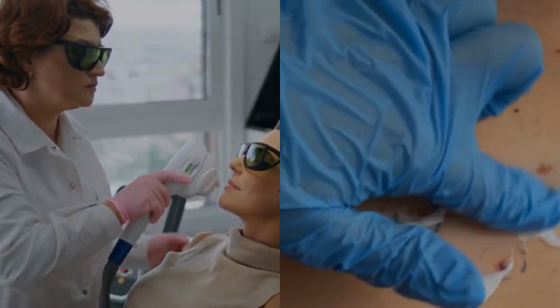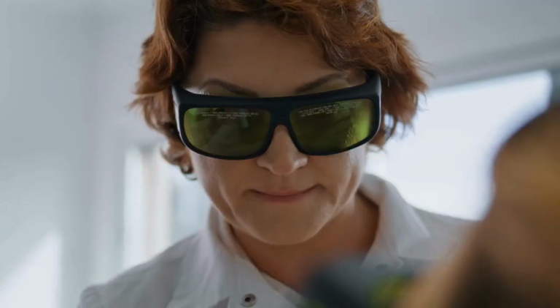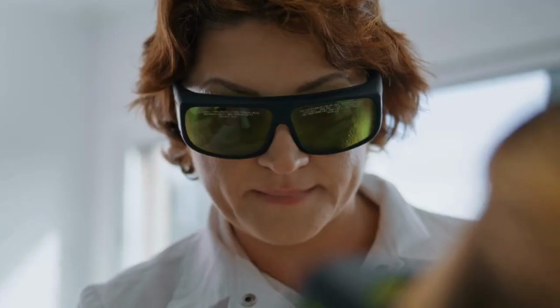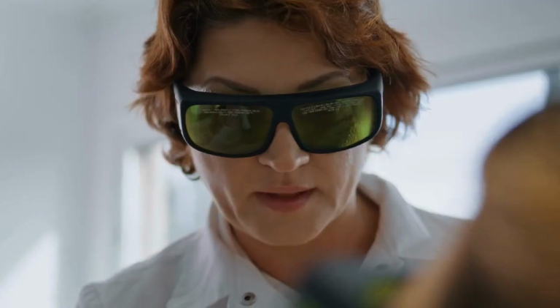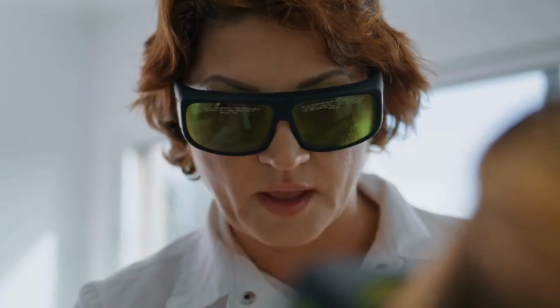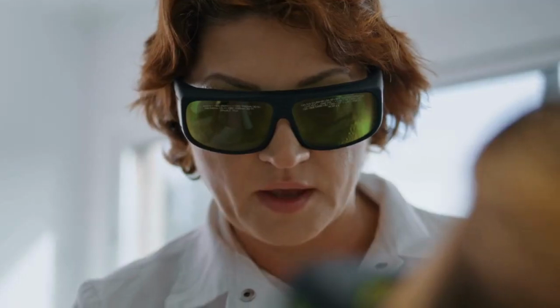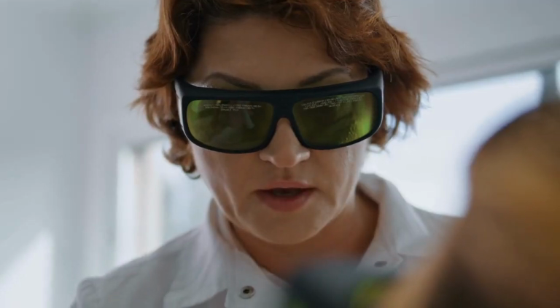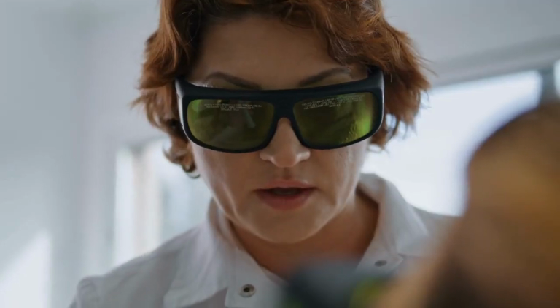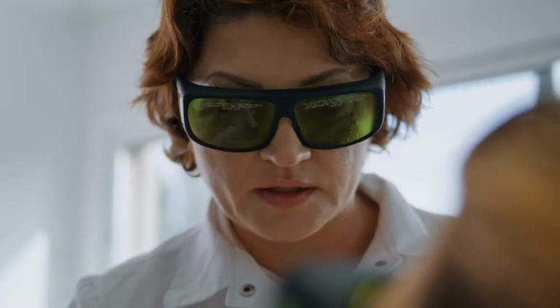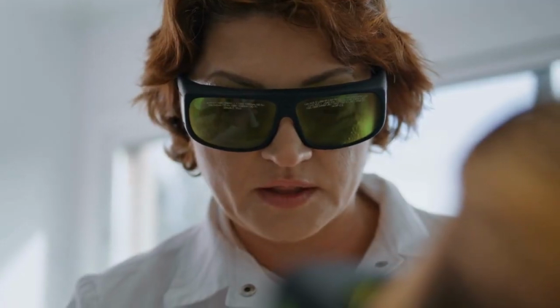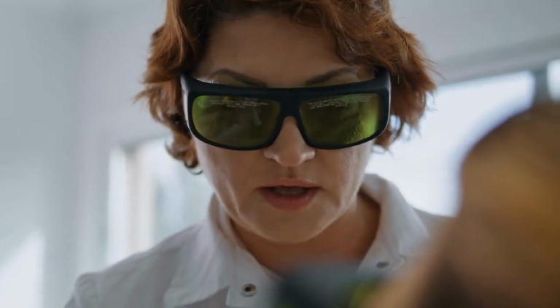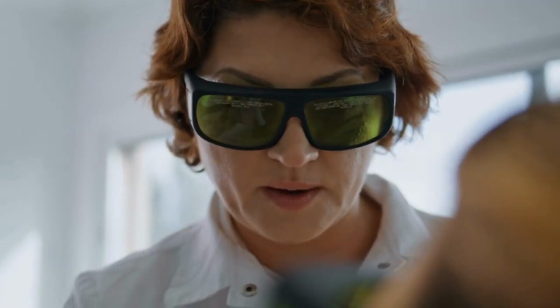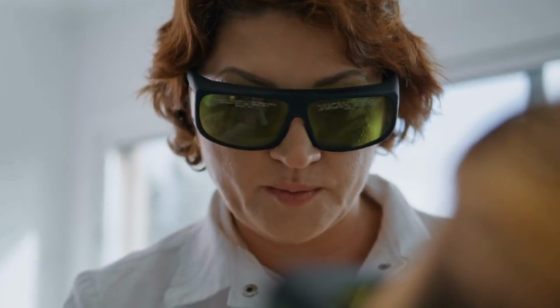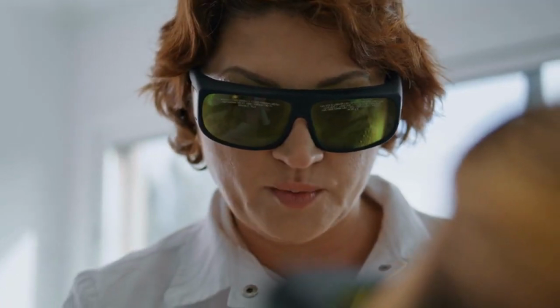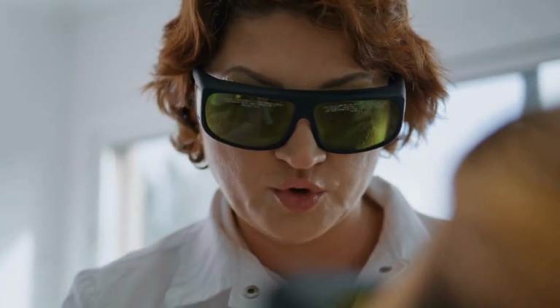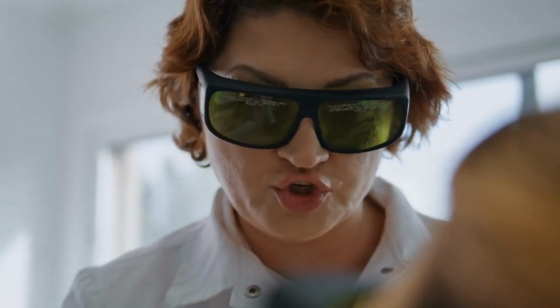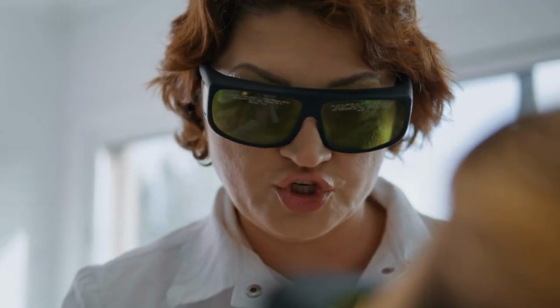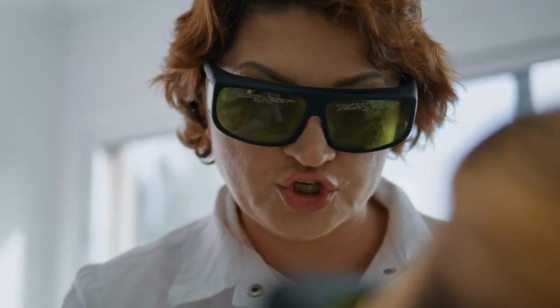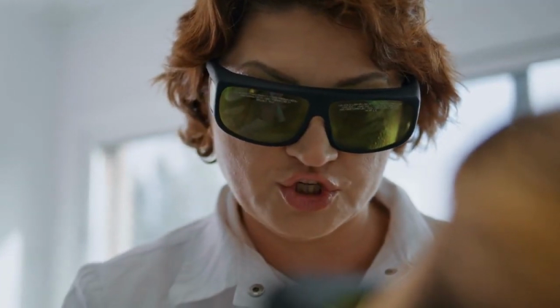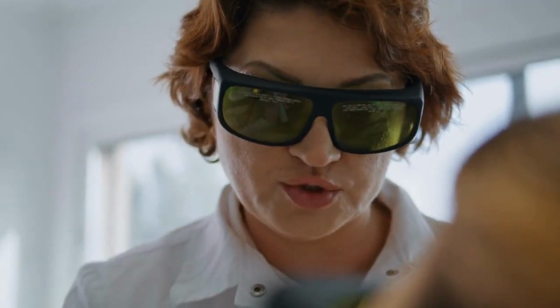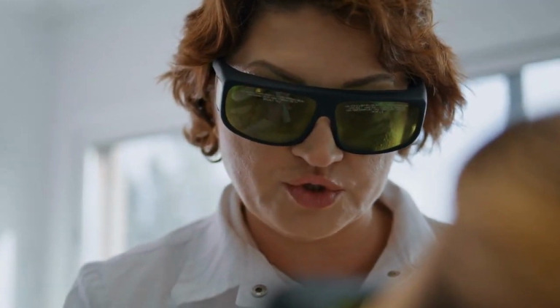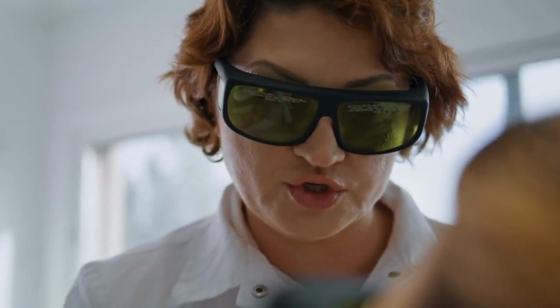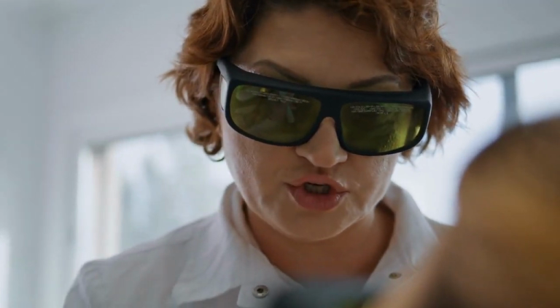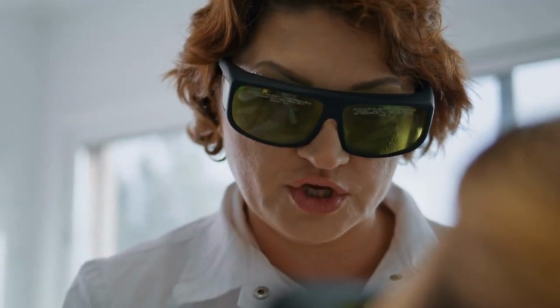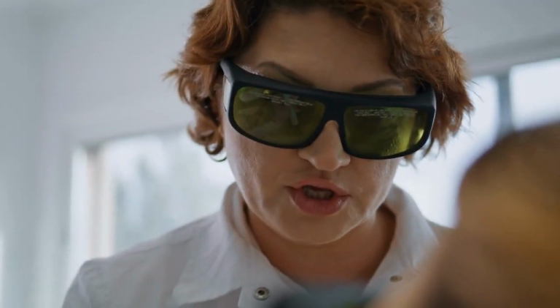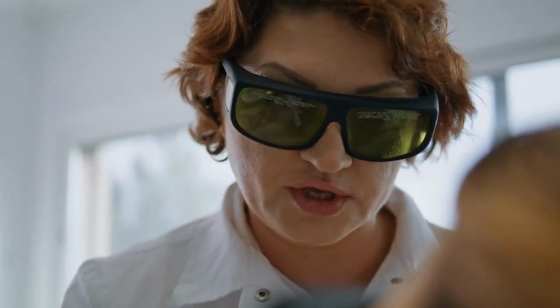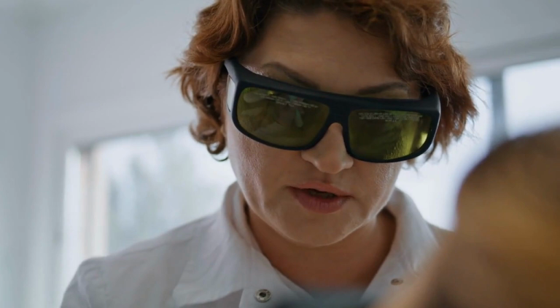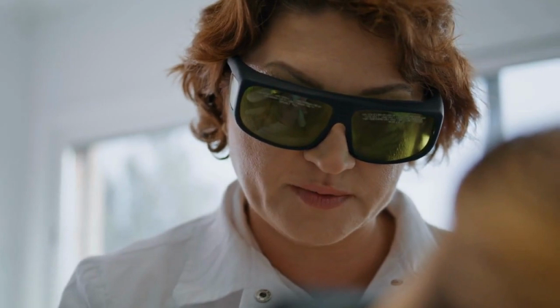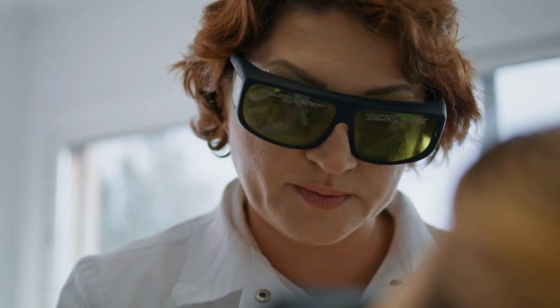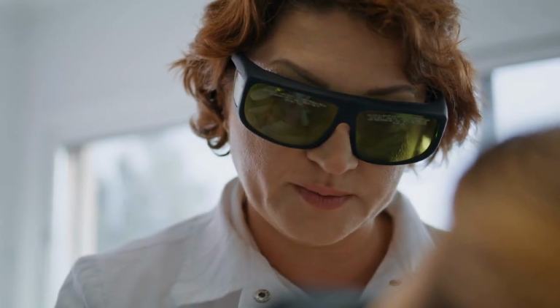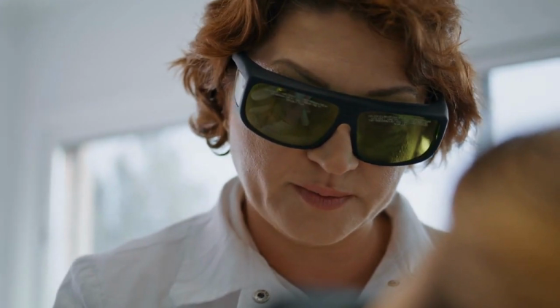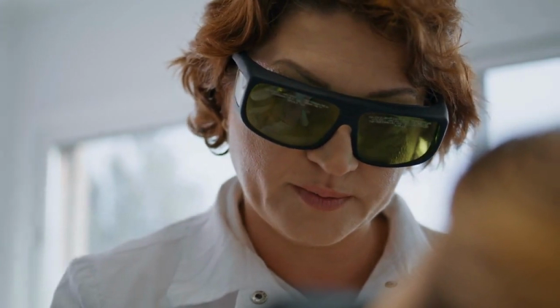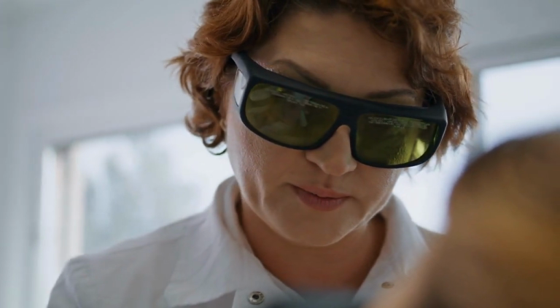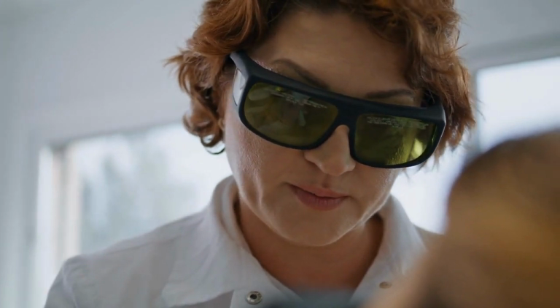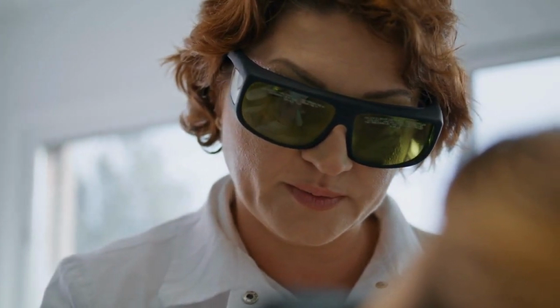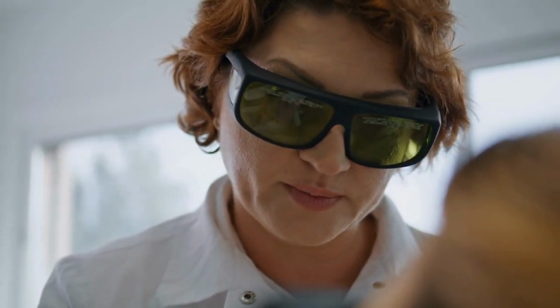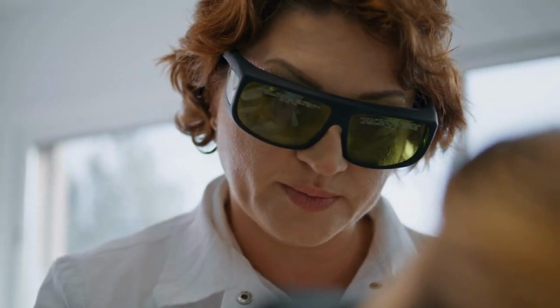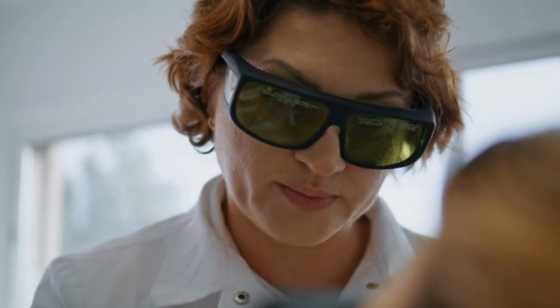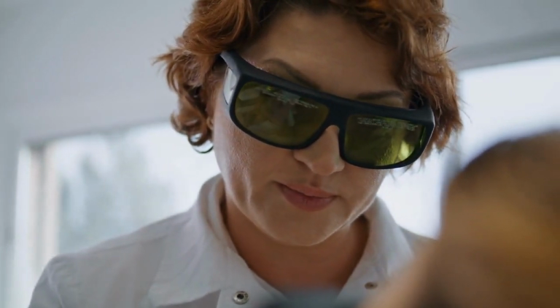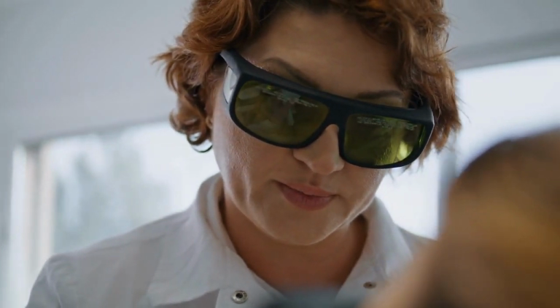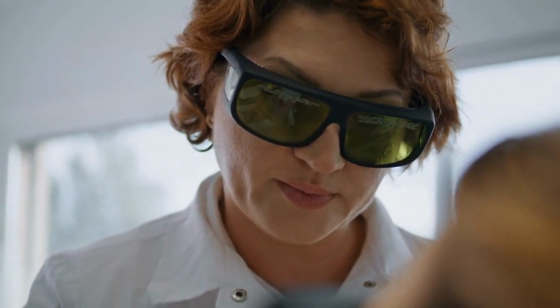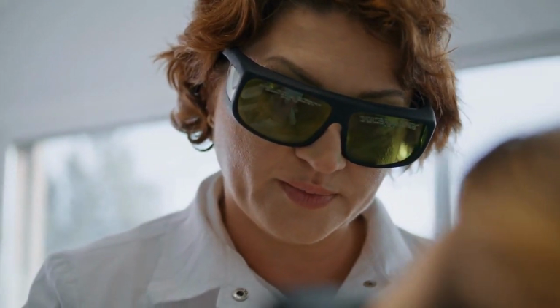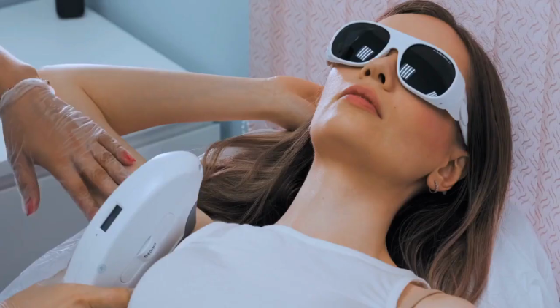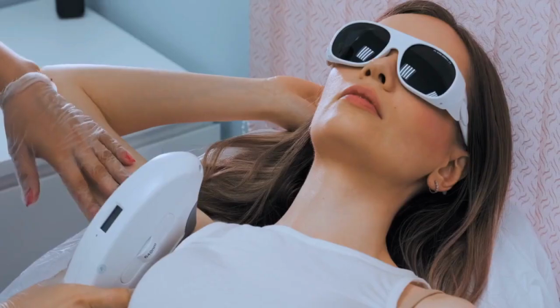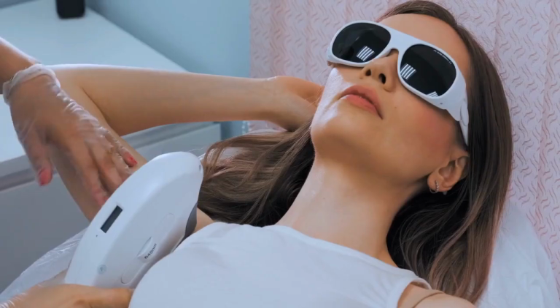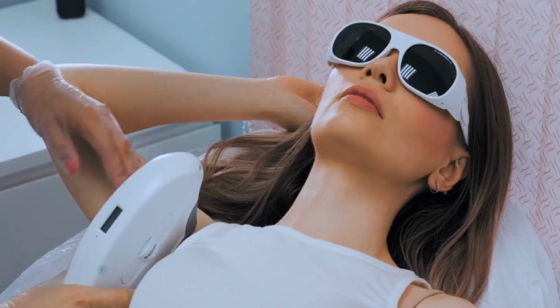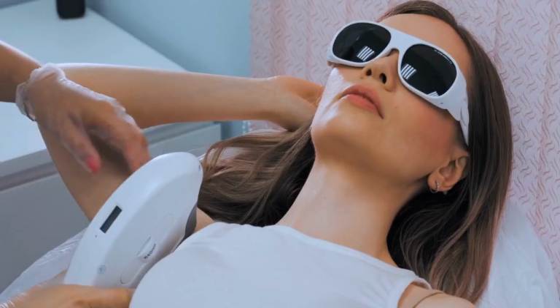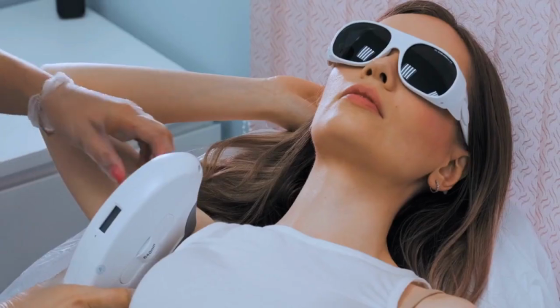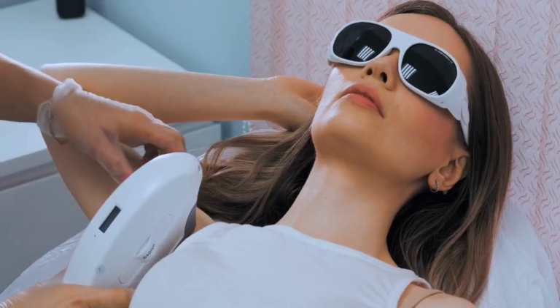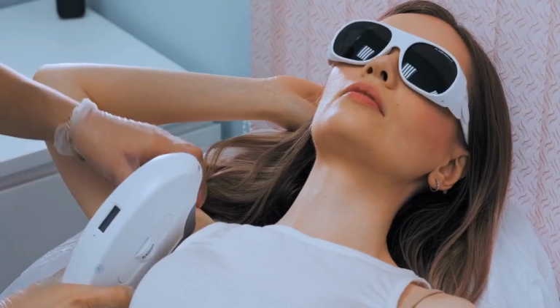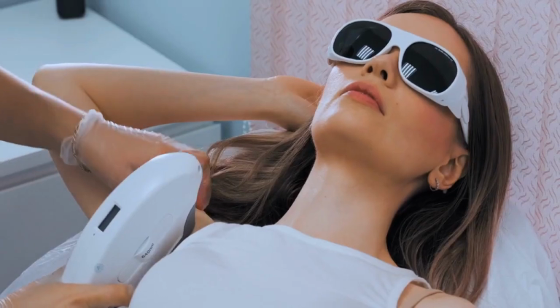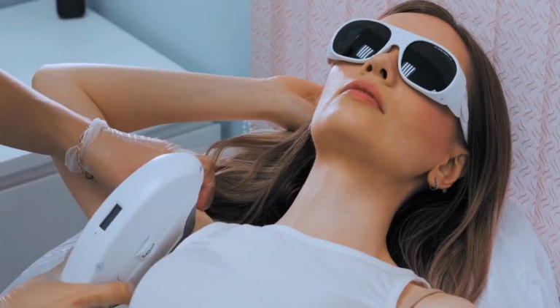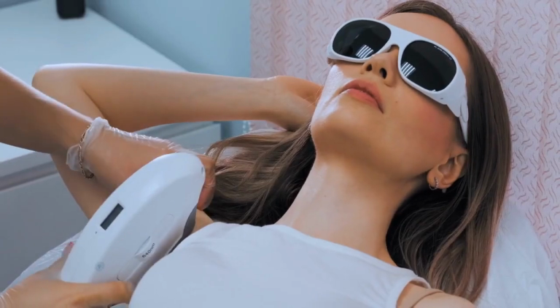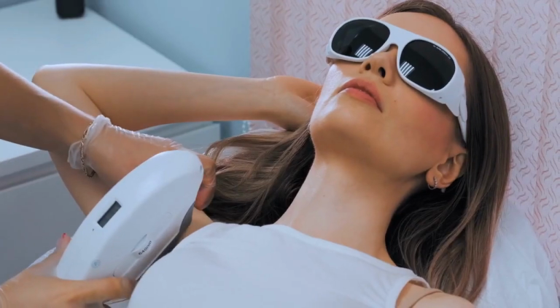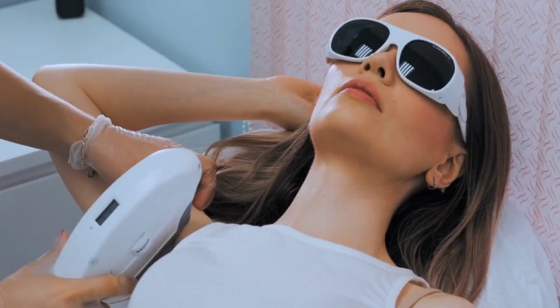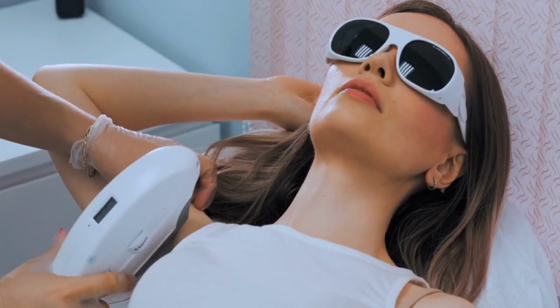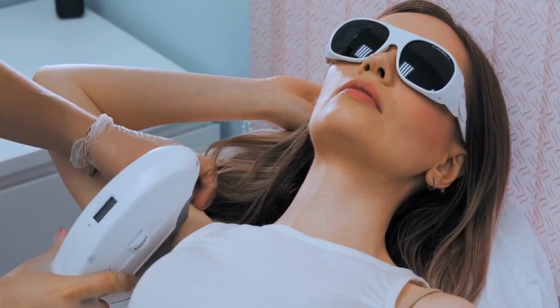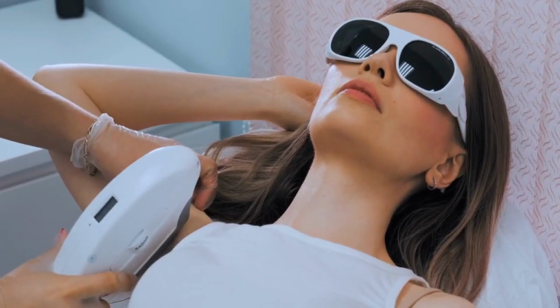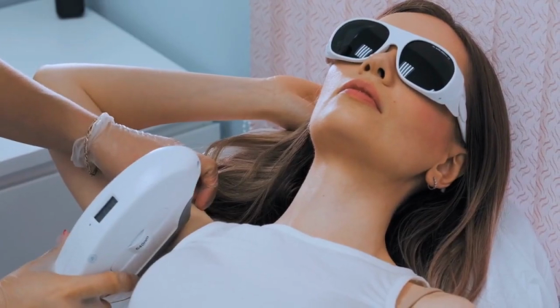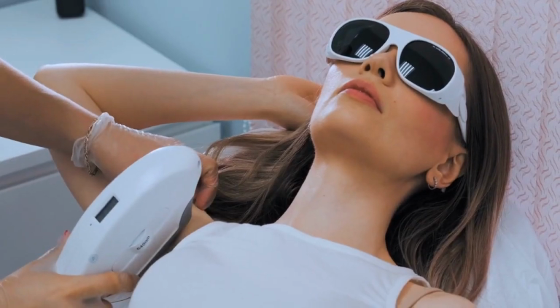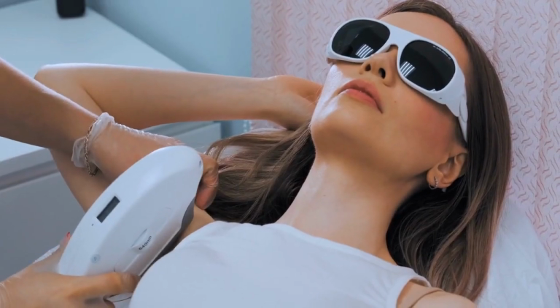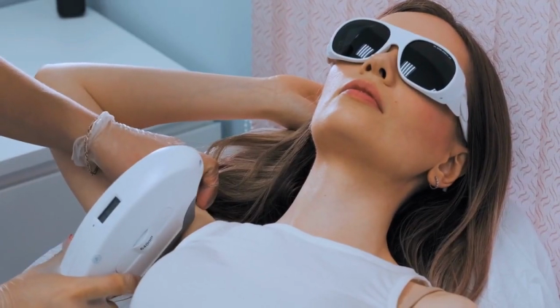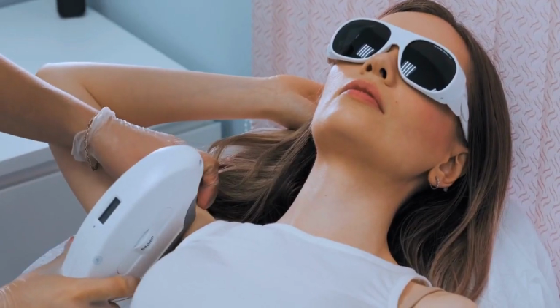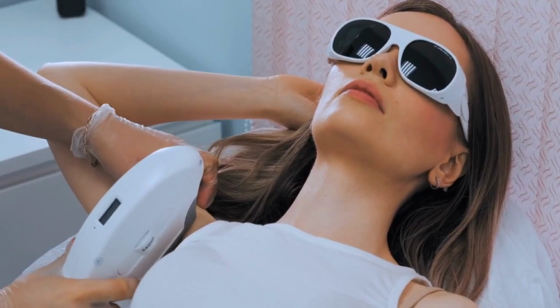The underarm lightening protocol can be tailored specifically to each patient's needs, providing dramatic results in just a few visits.